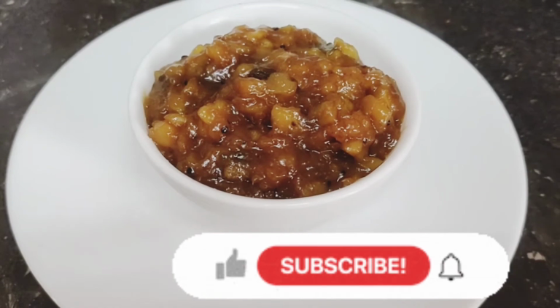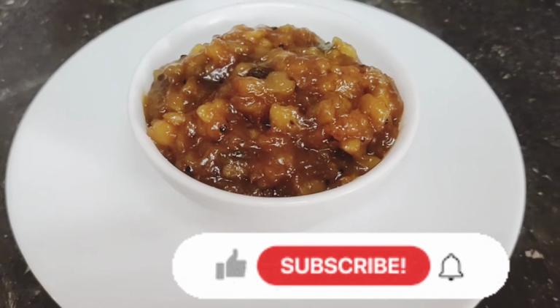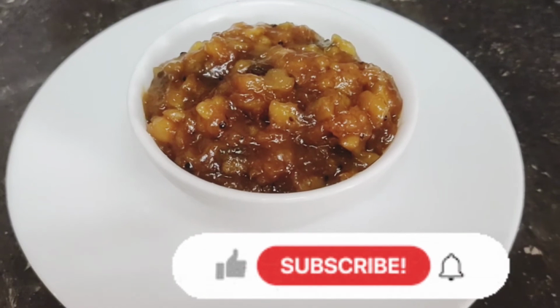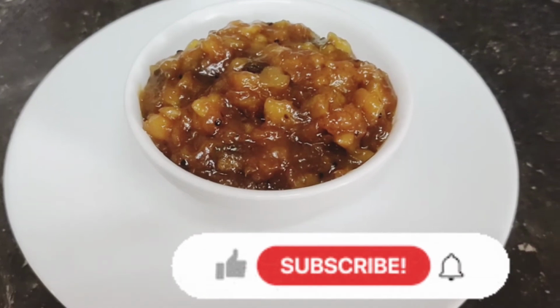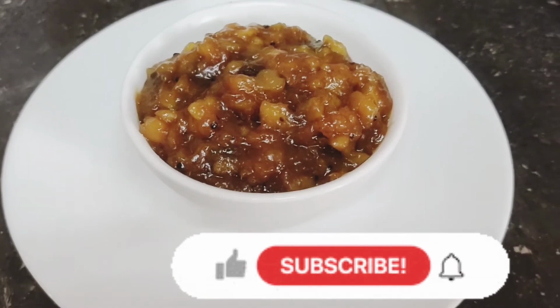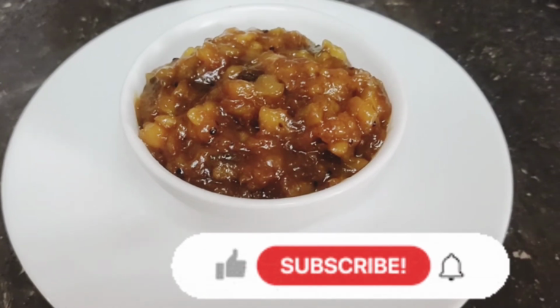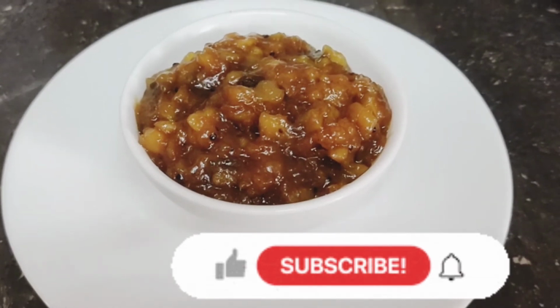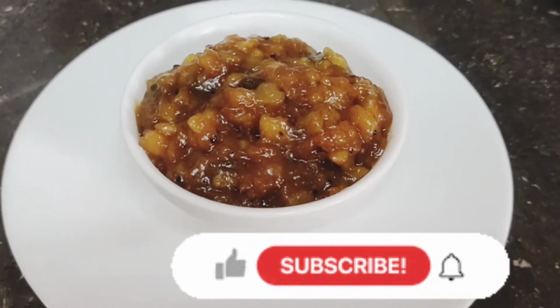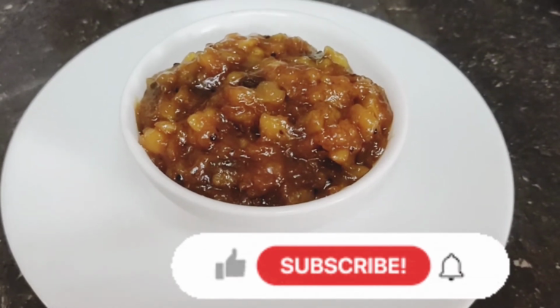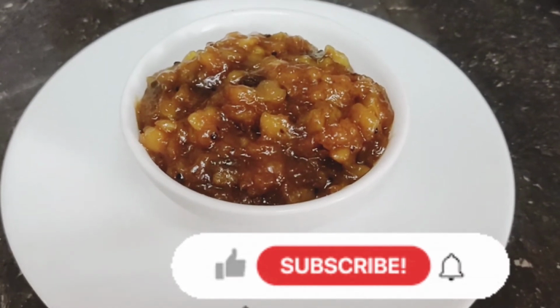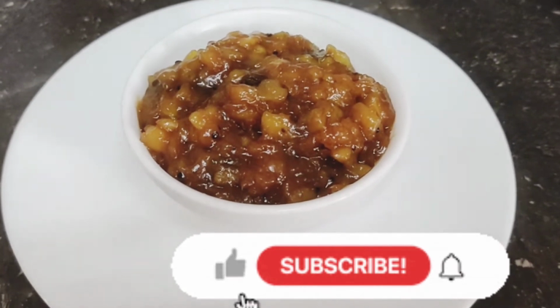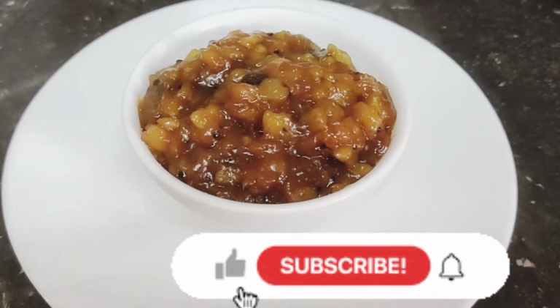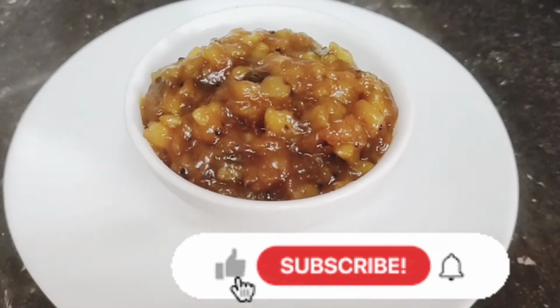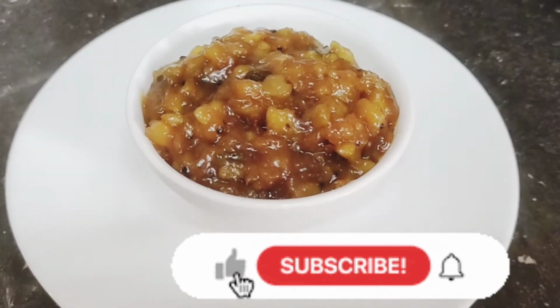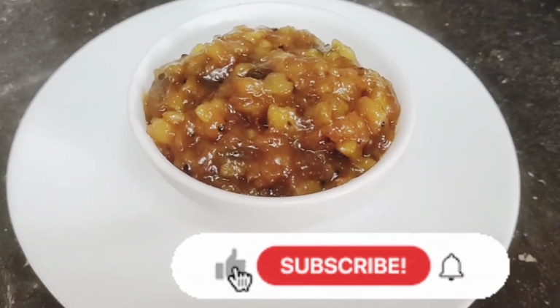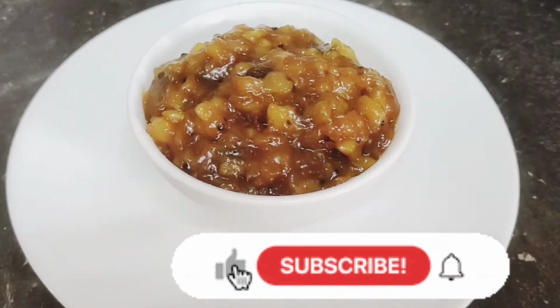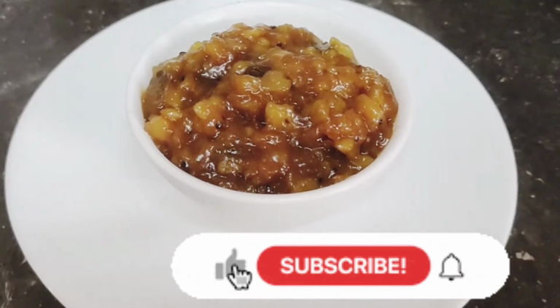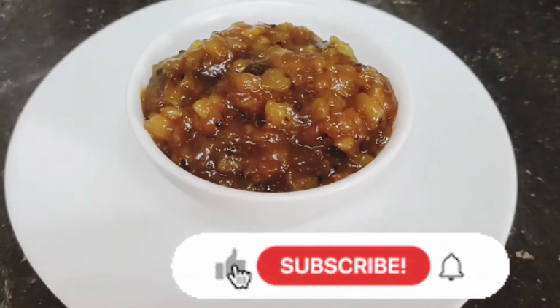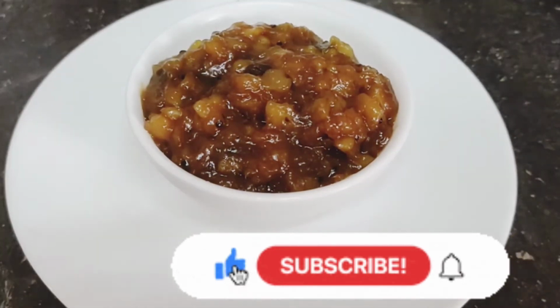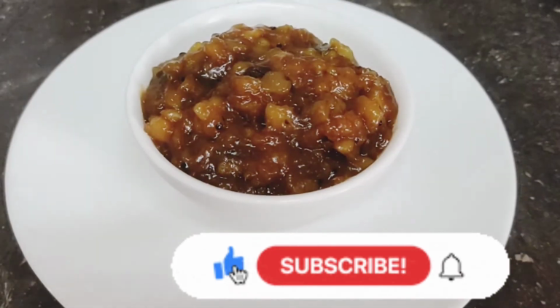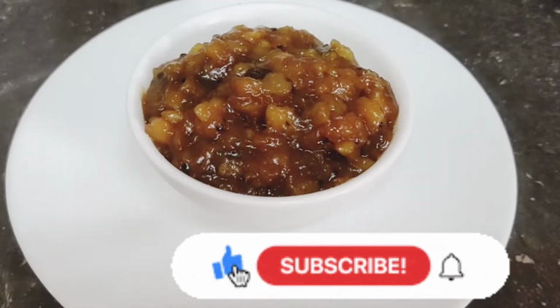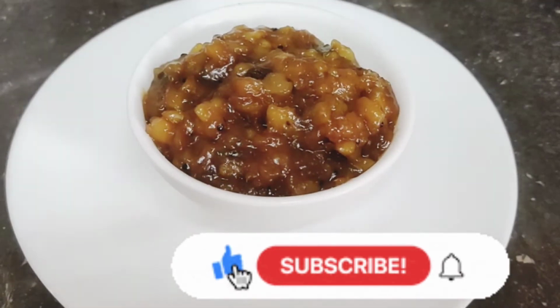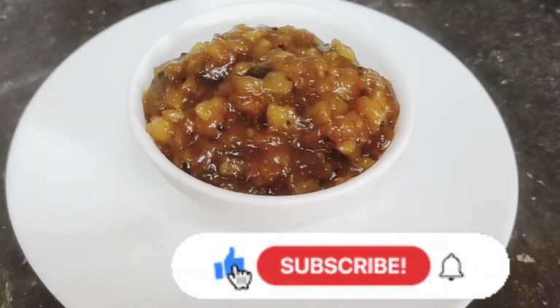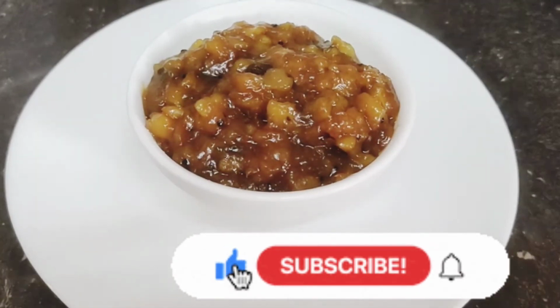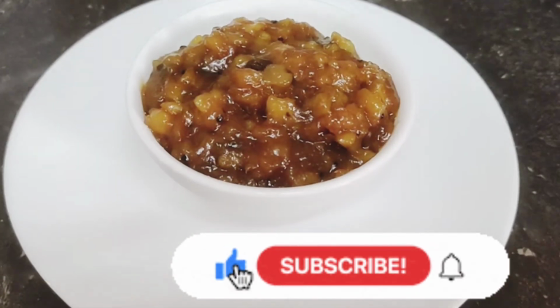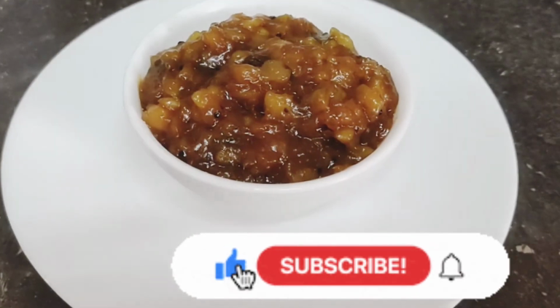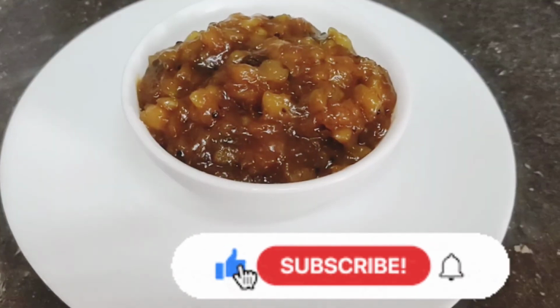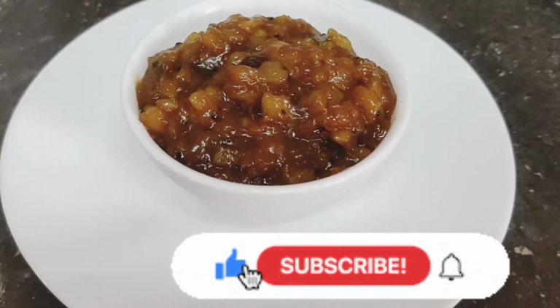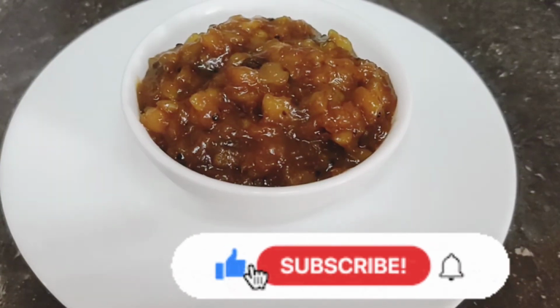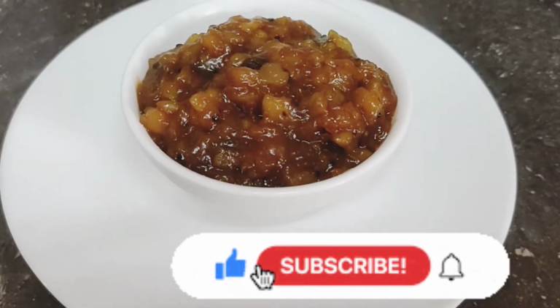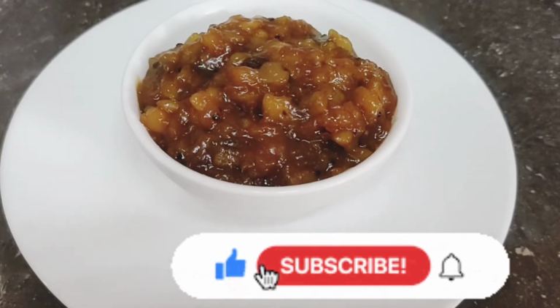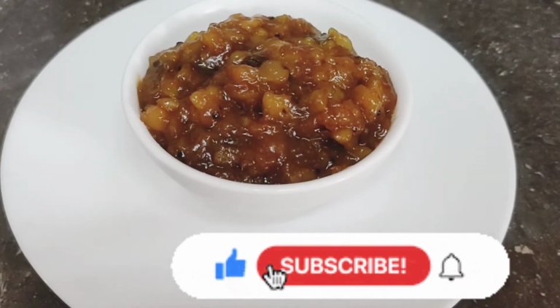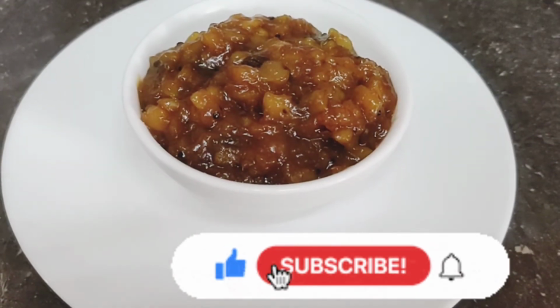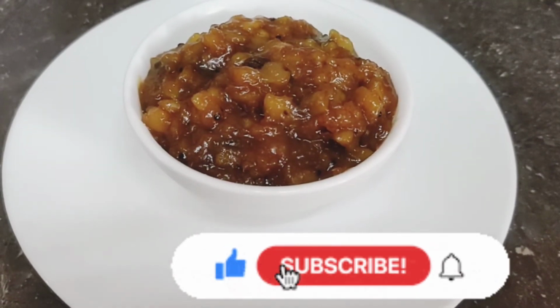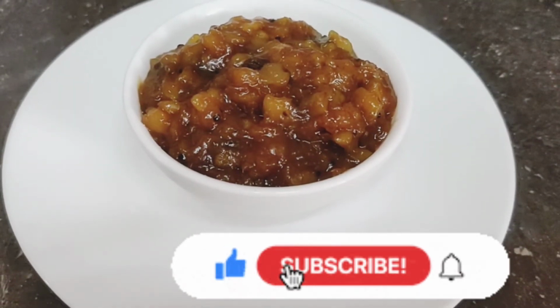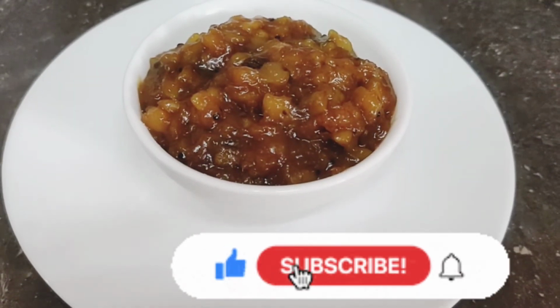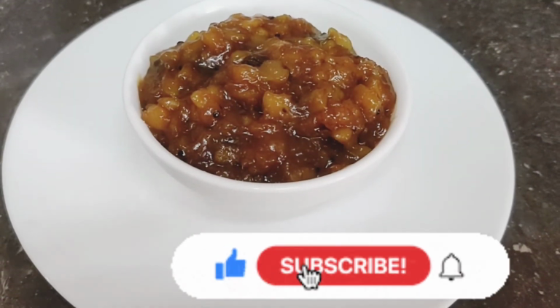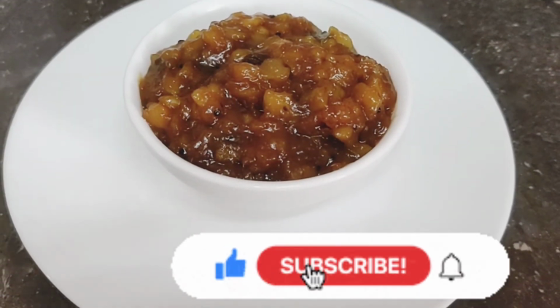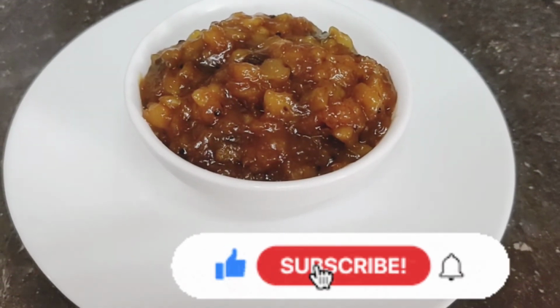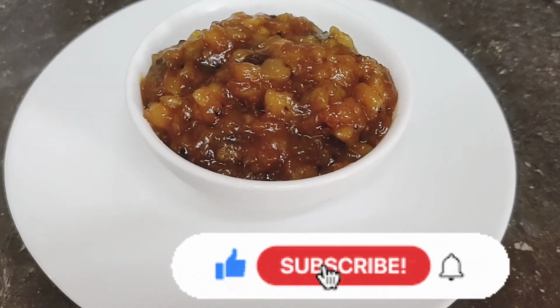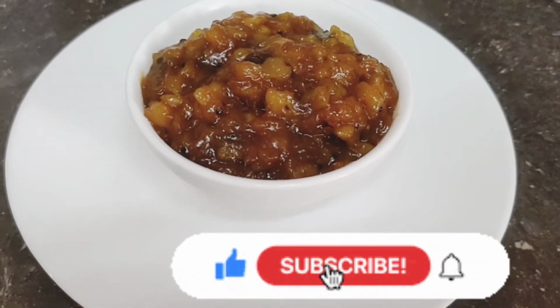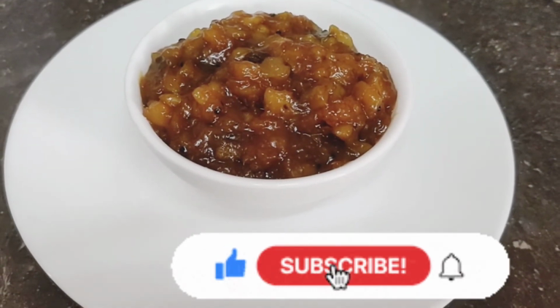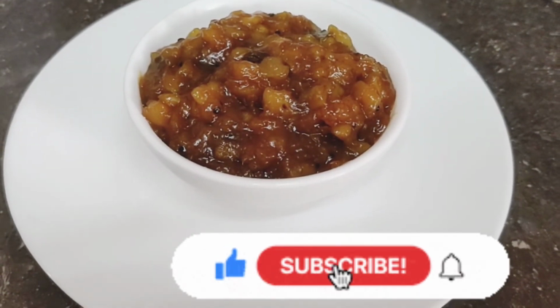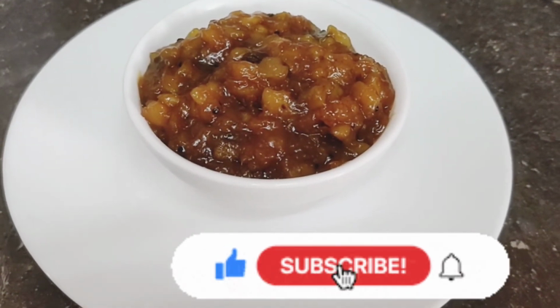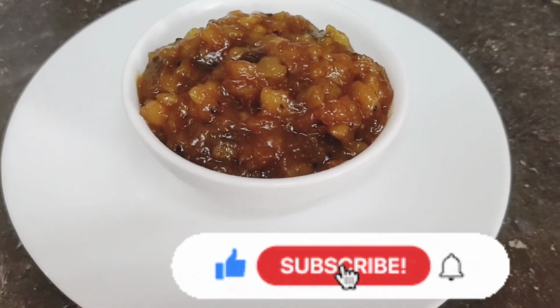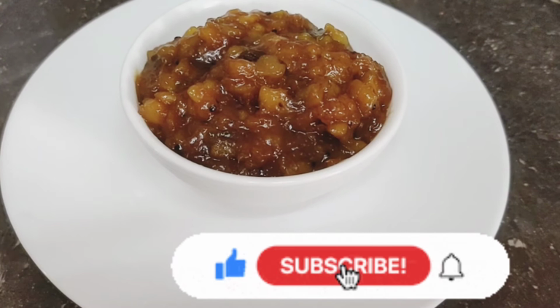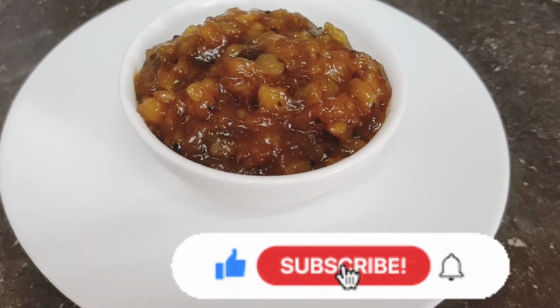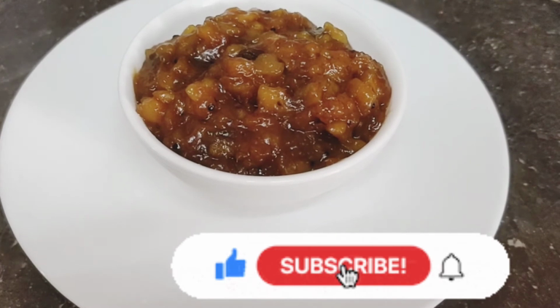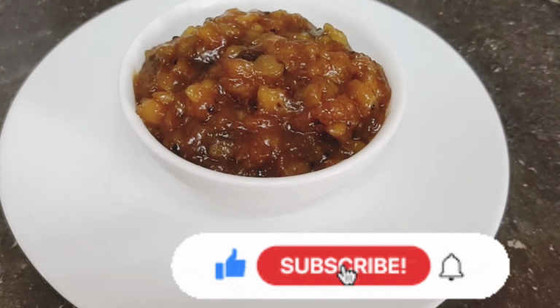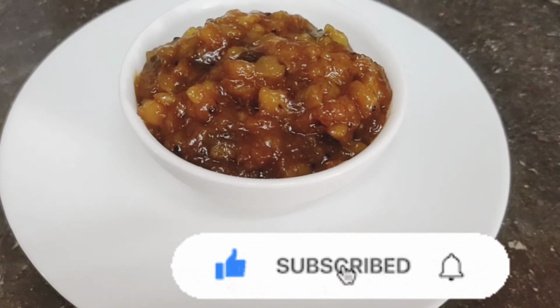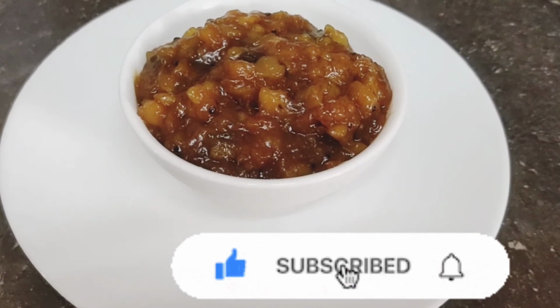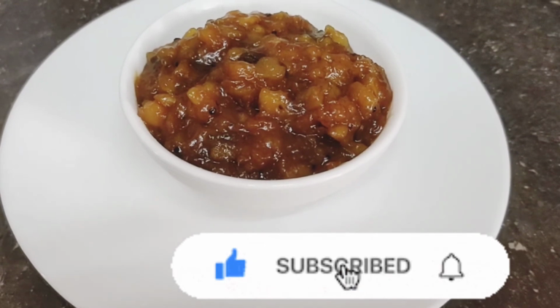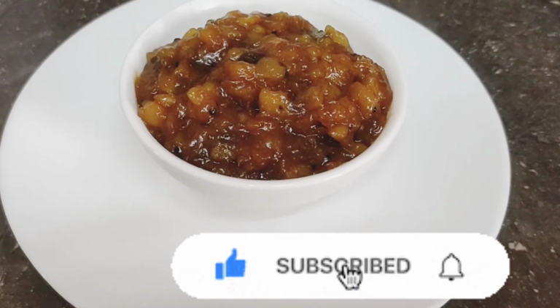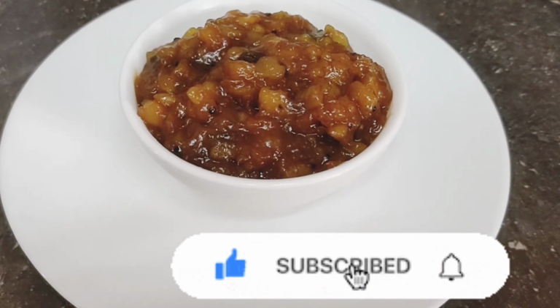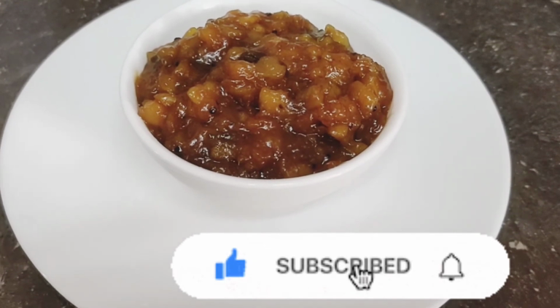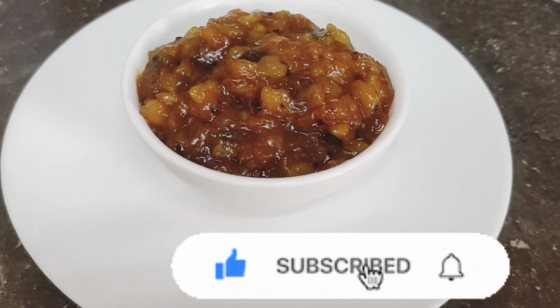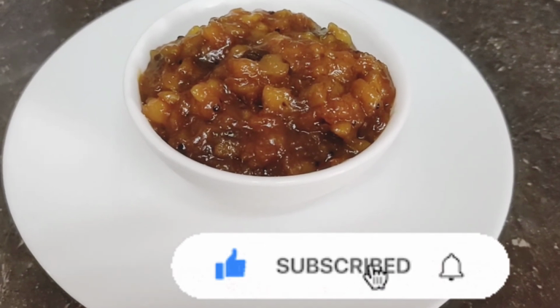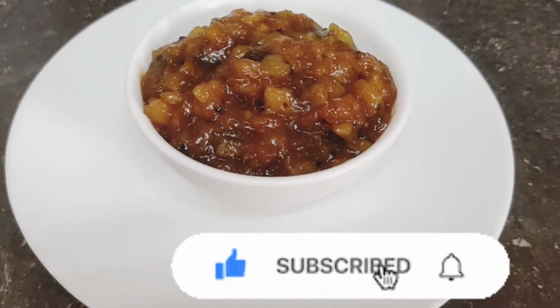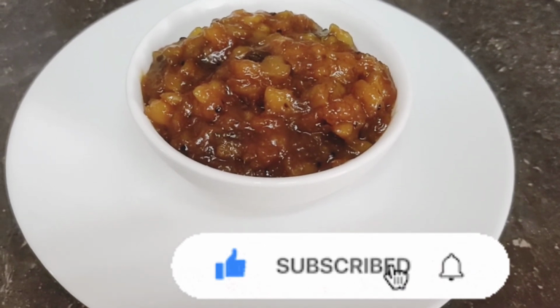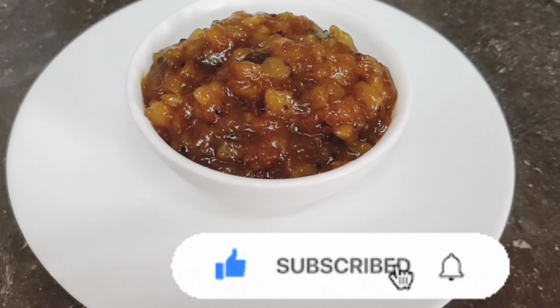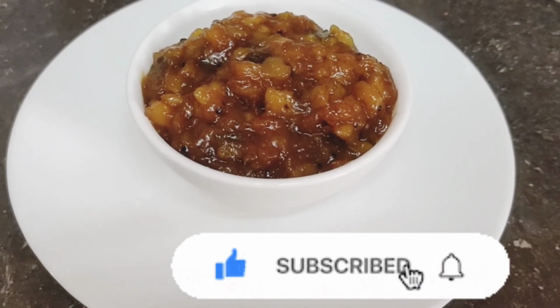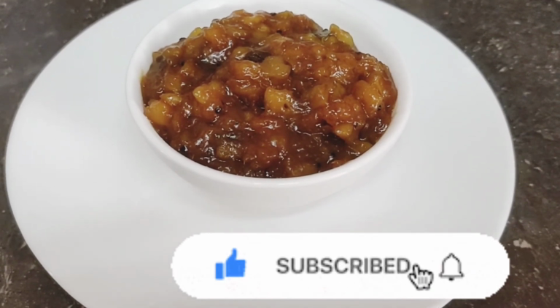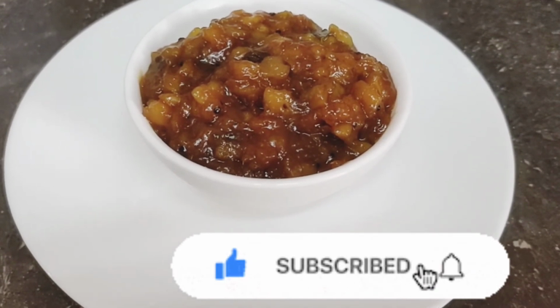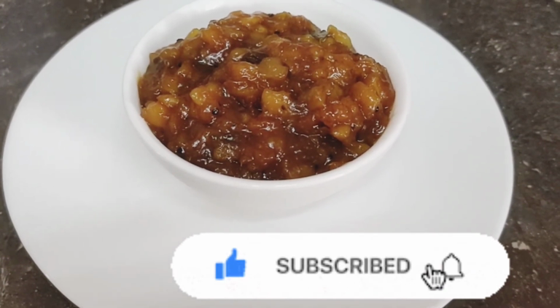Ok friends, if you like this video, please like, subscribe, and click the bell button. Thanks for watching. Thank you. Bye!